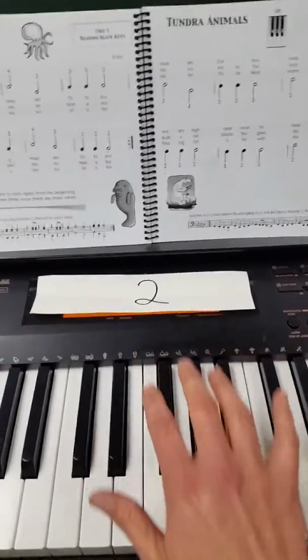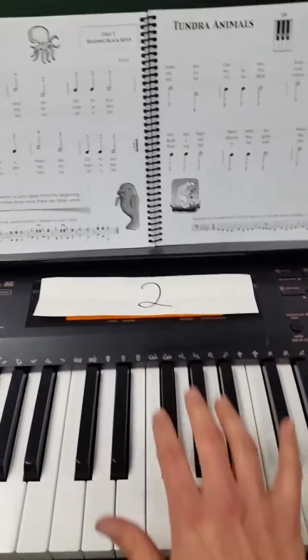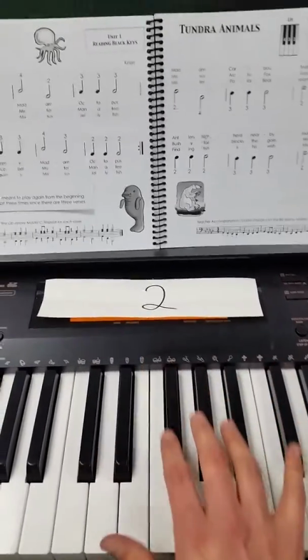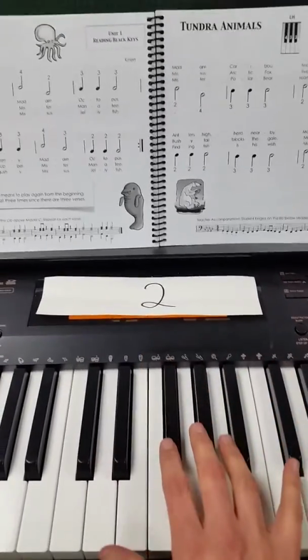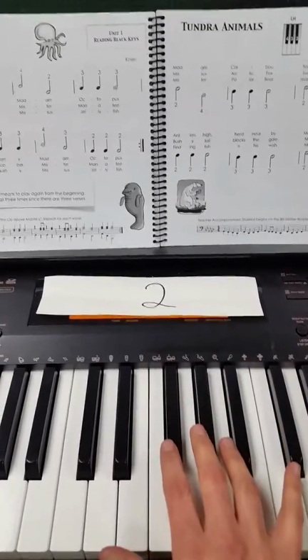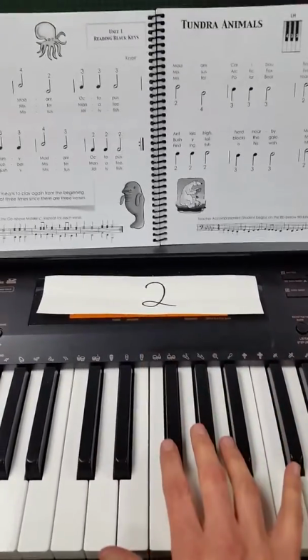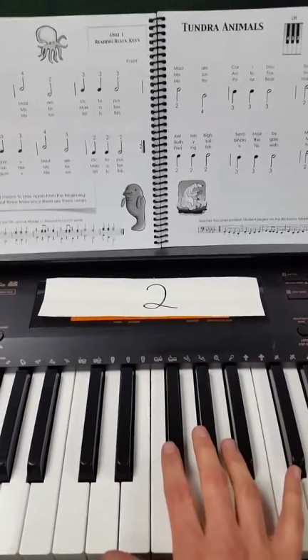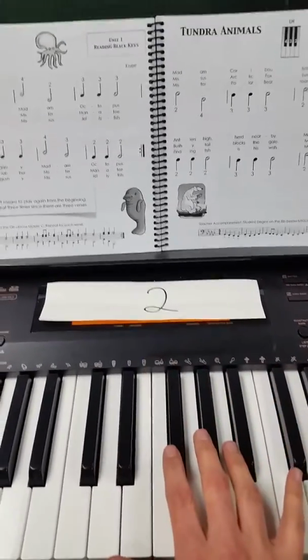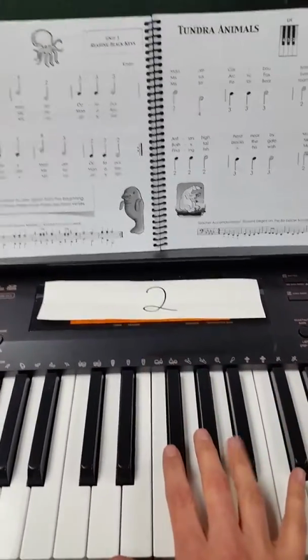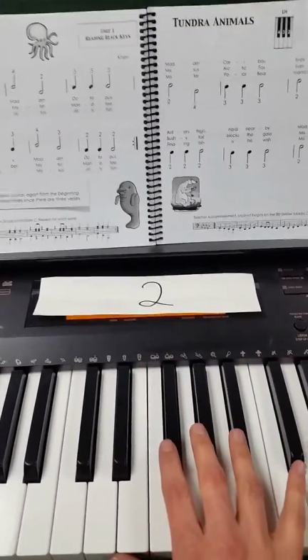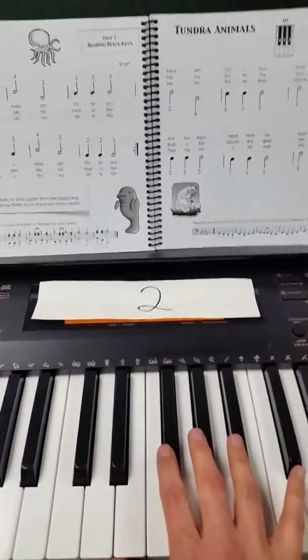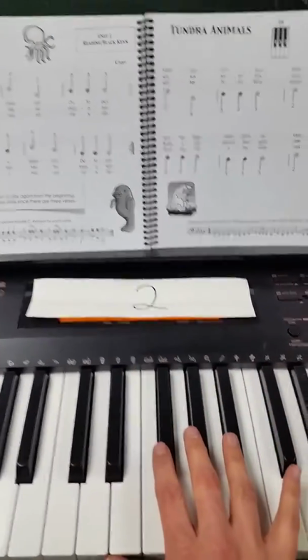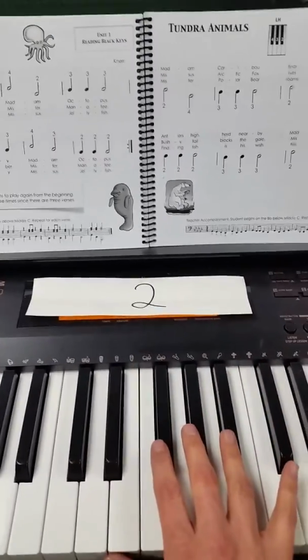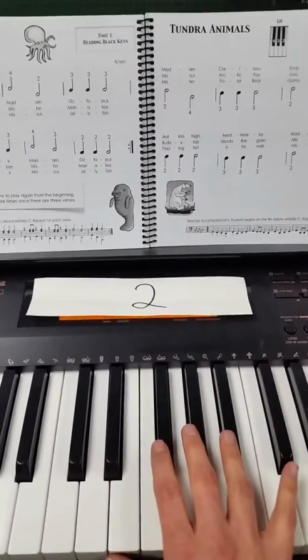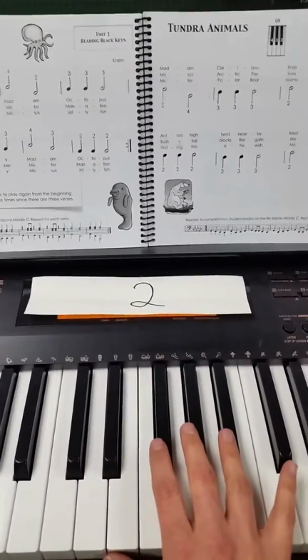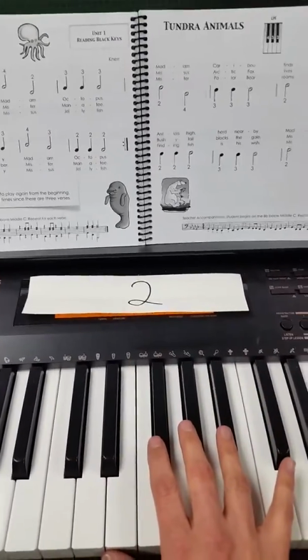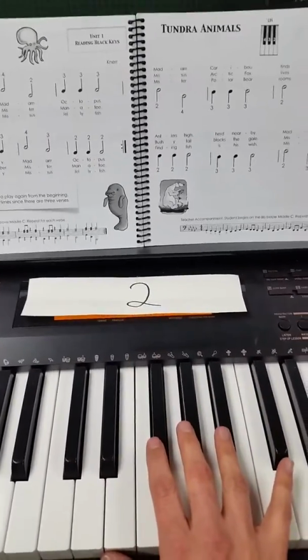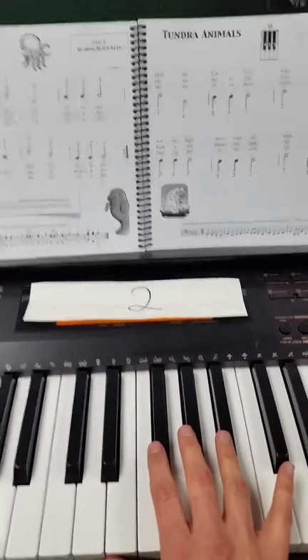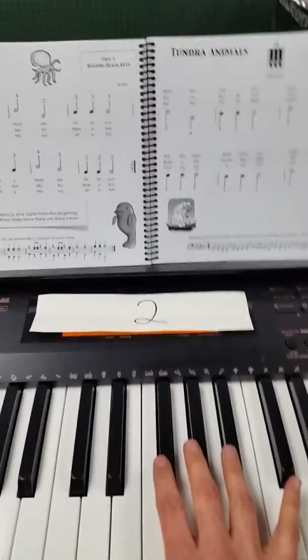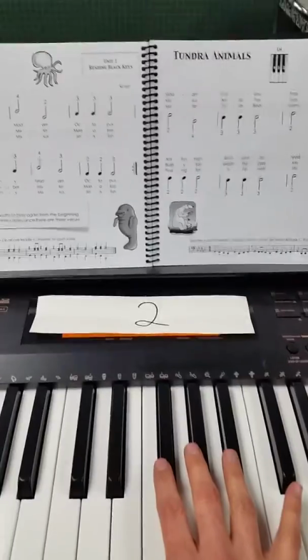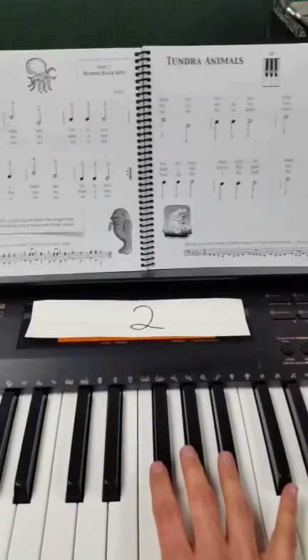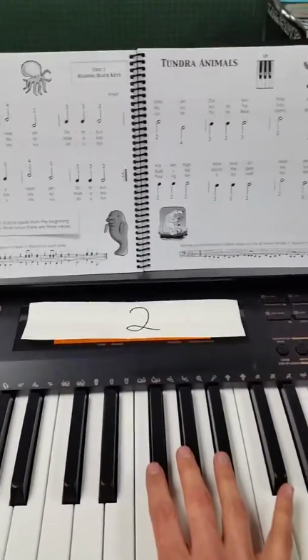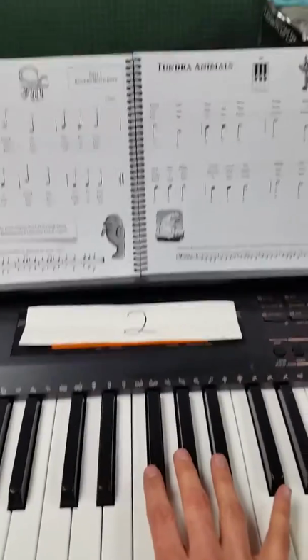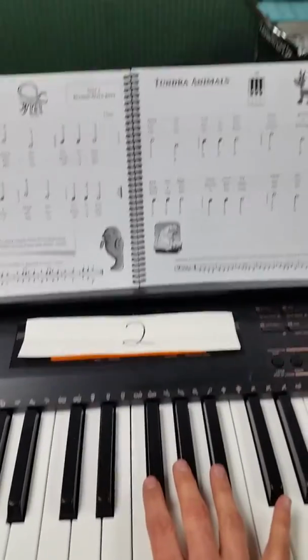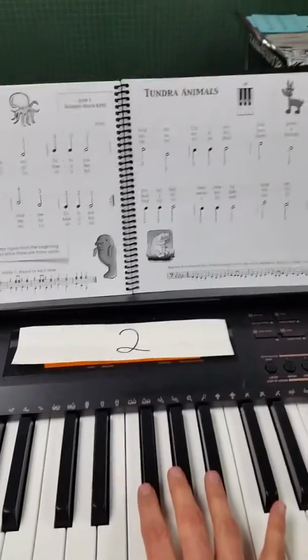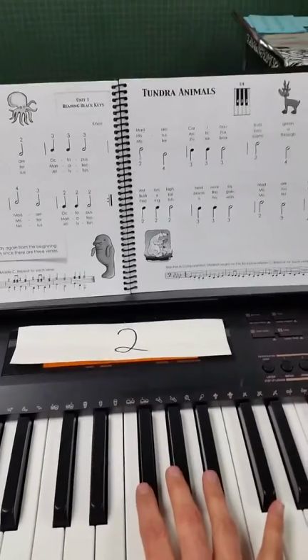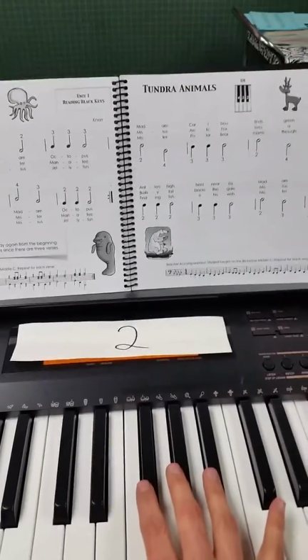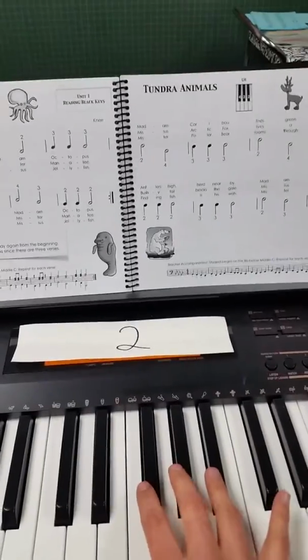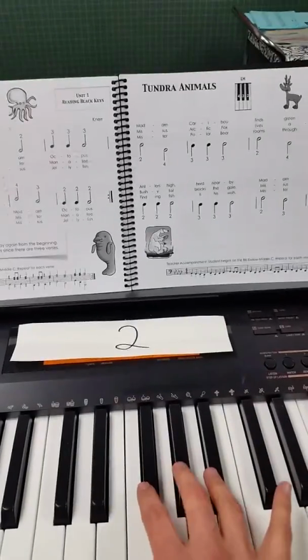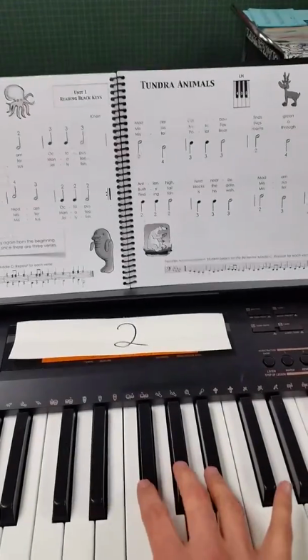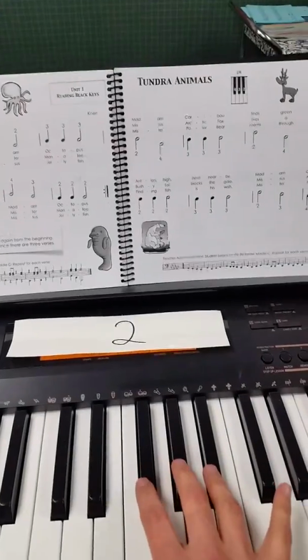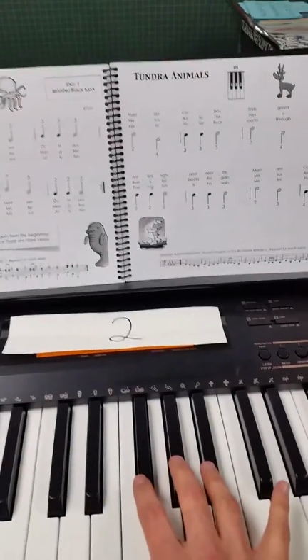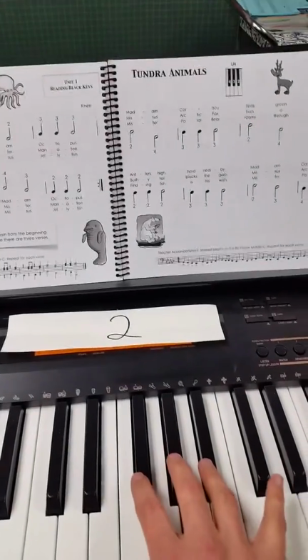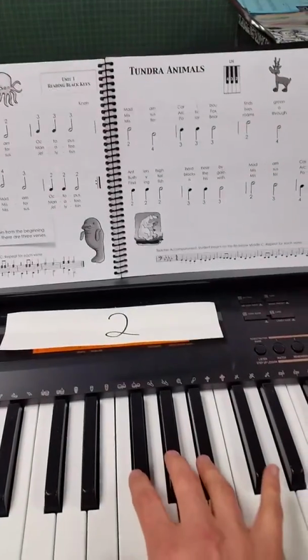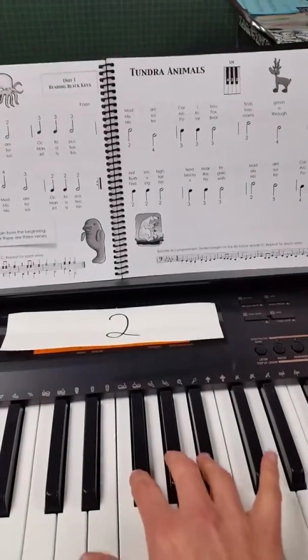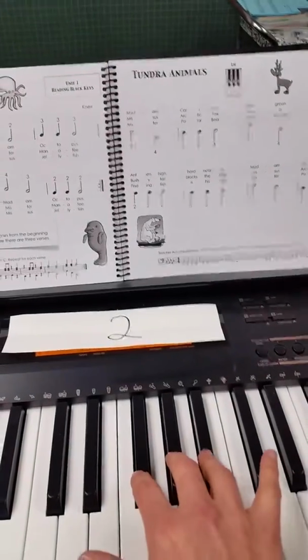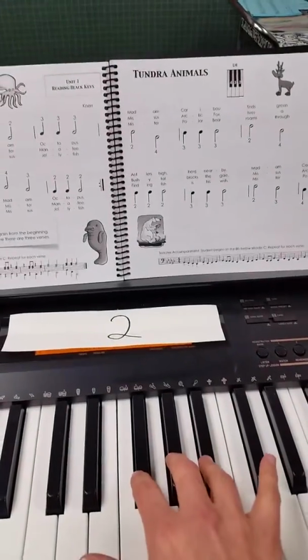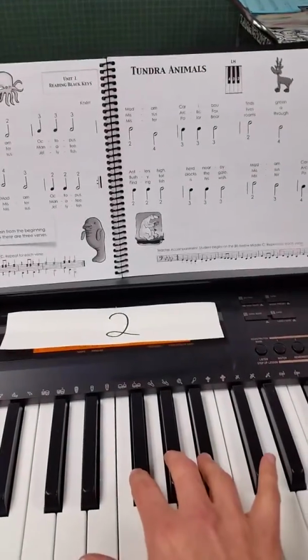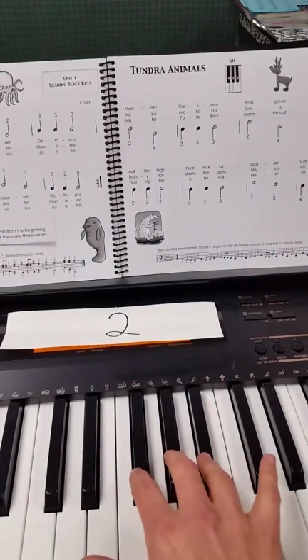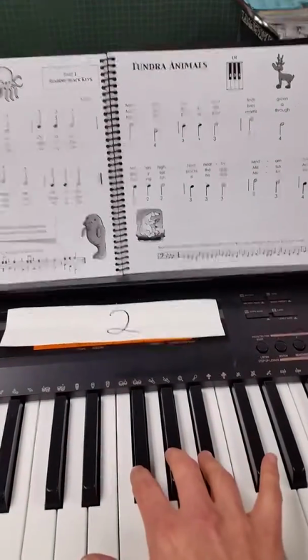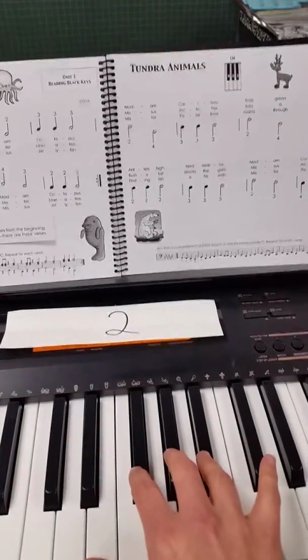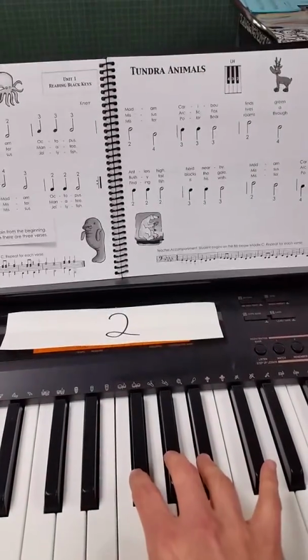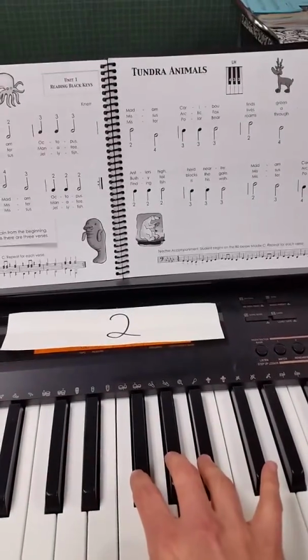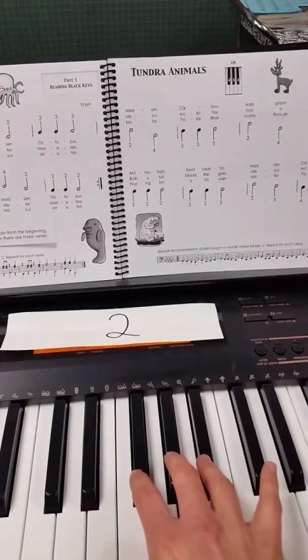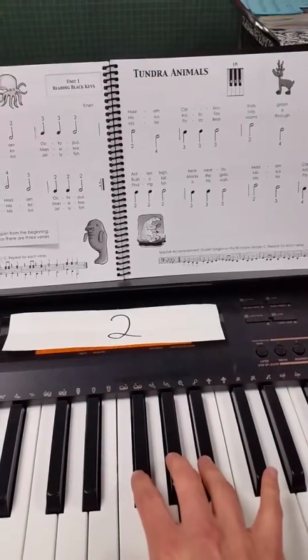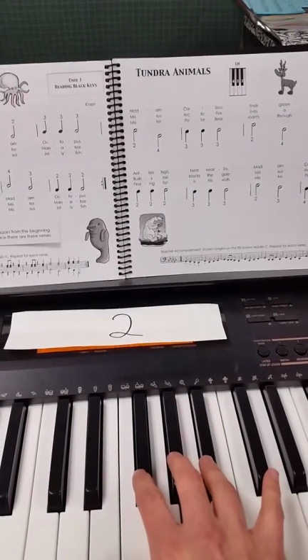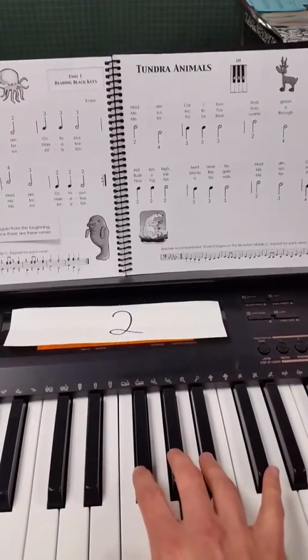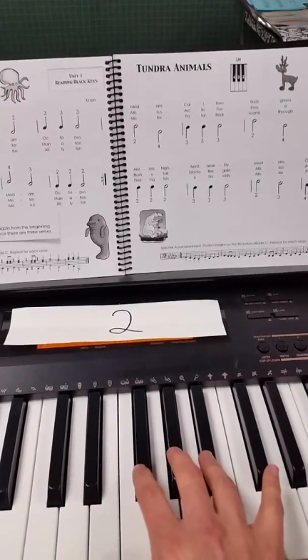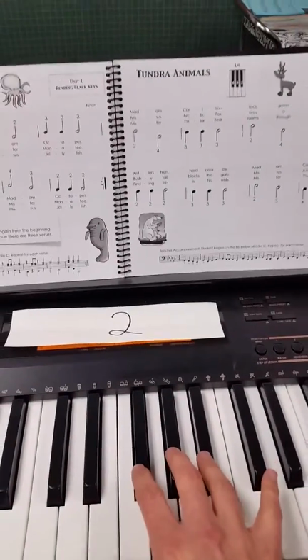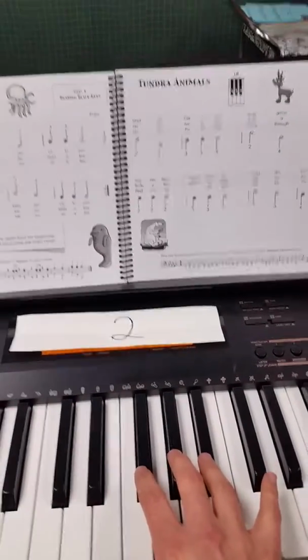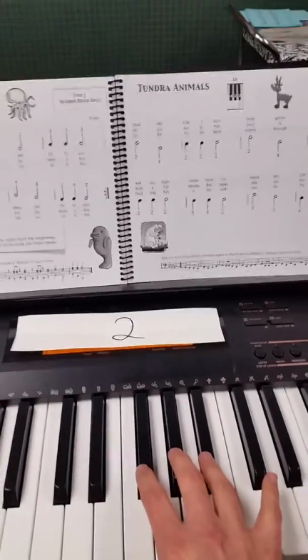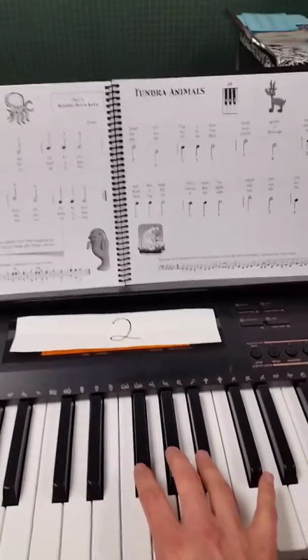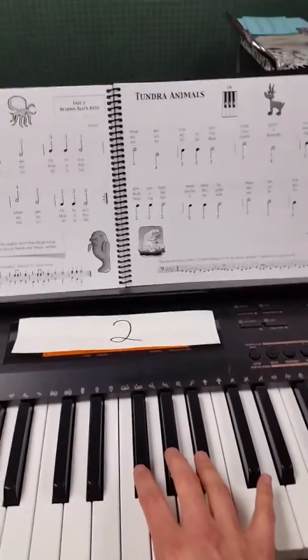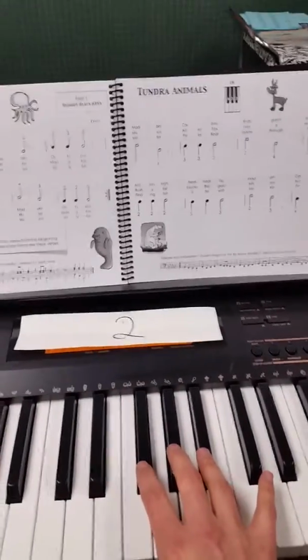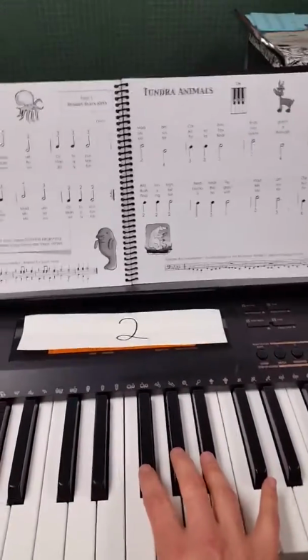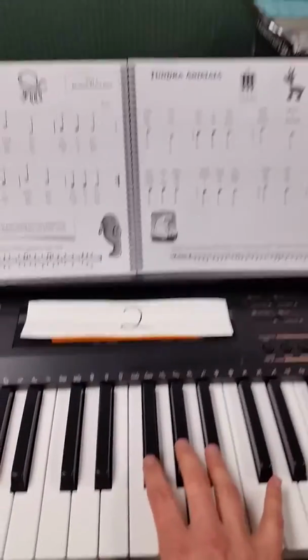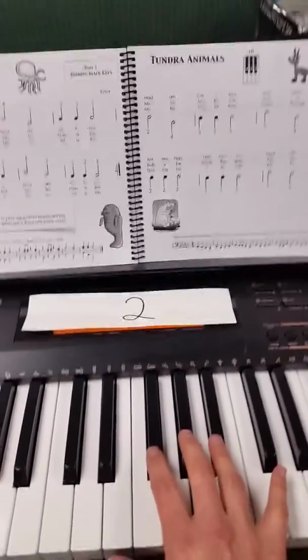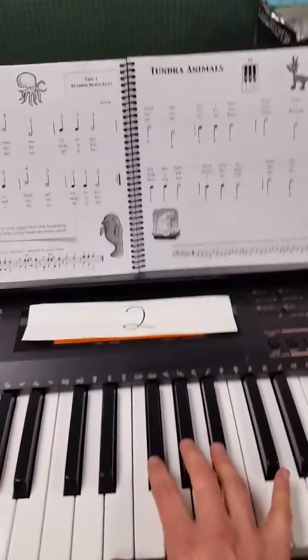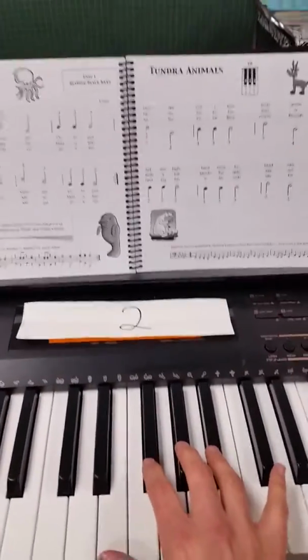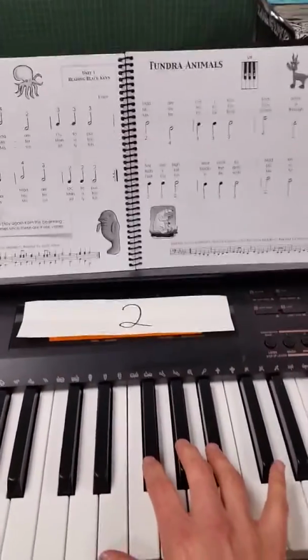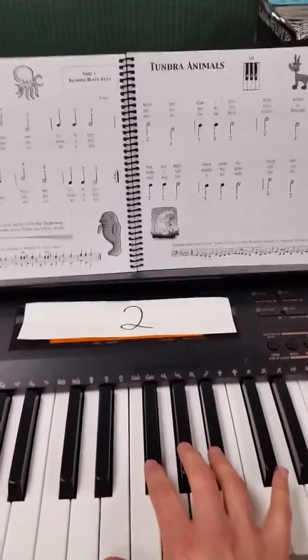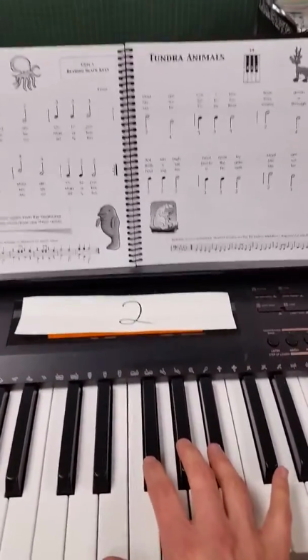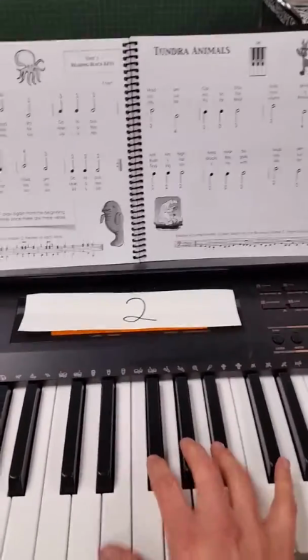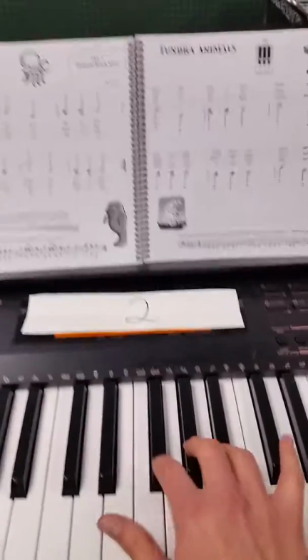Then you want to try playing the song without saying the numbers out loud, but still read them on the page like this.